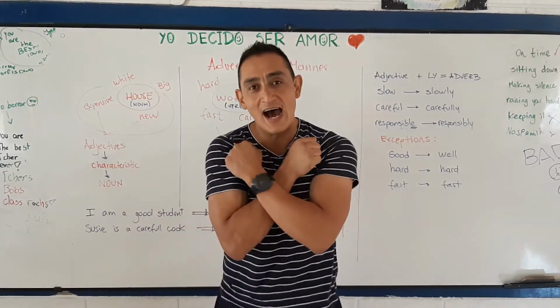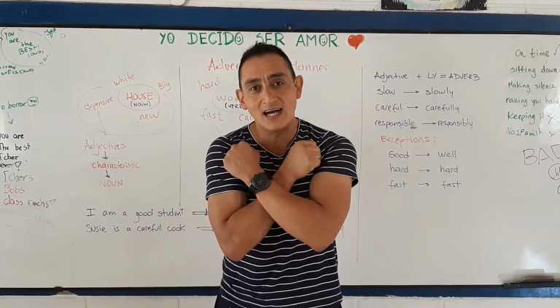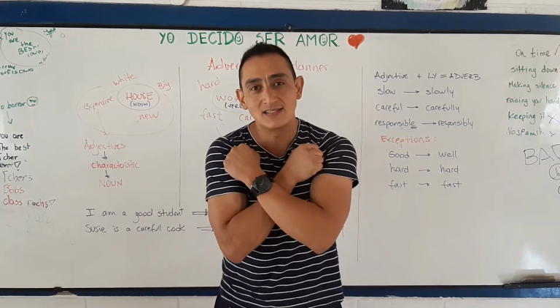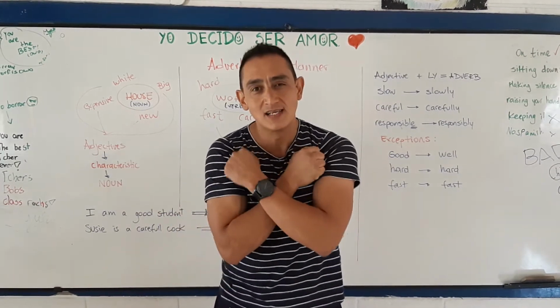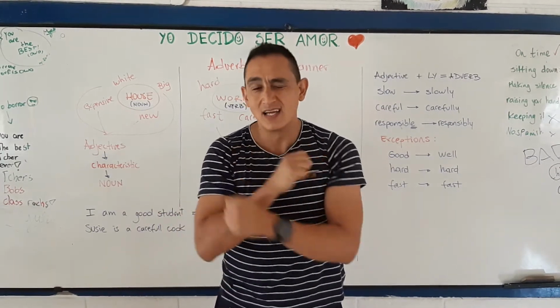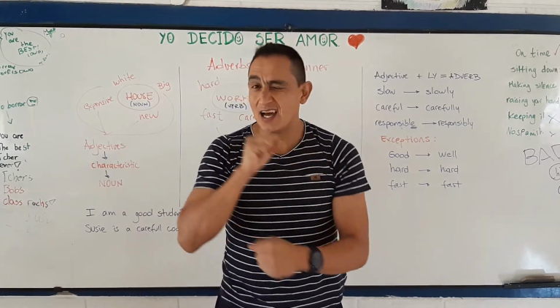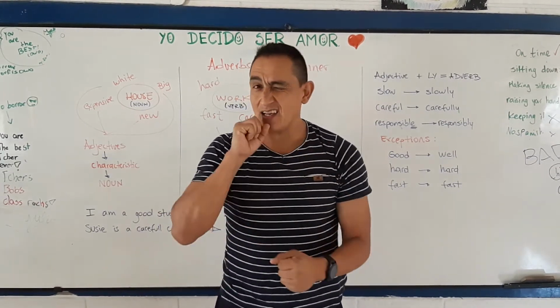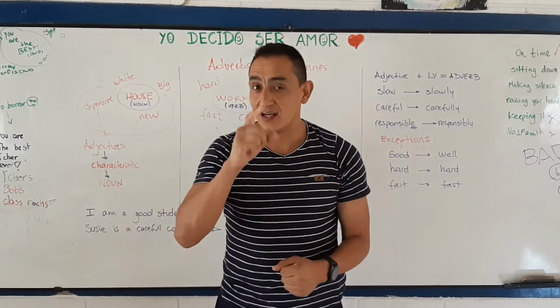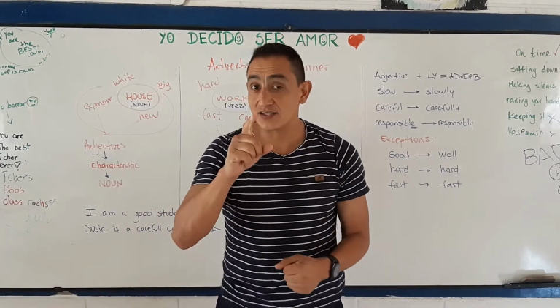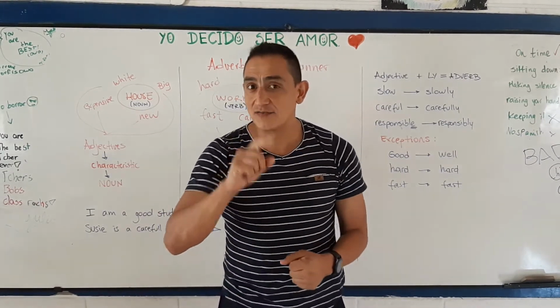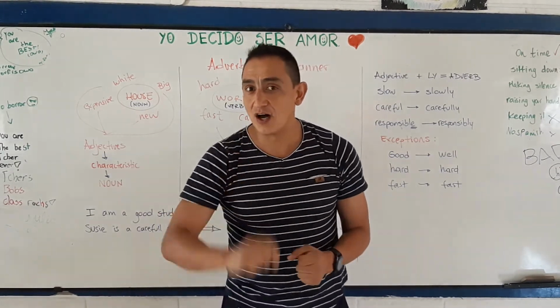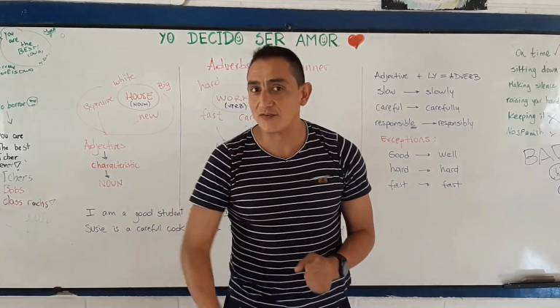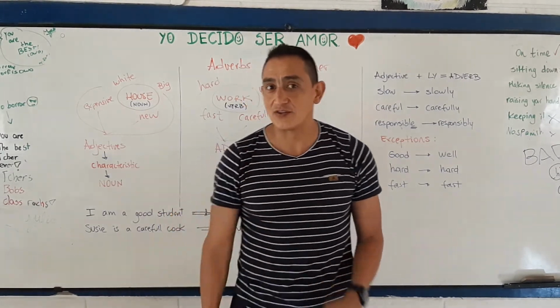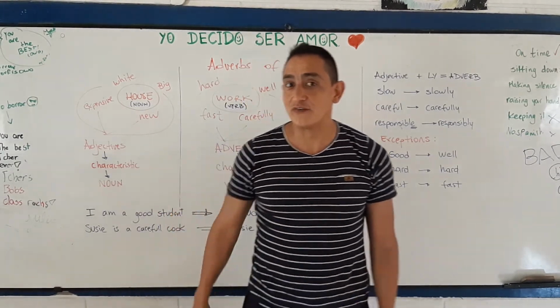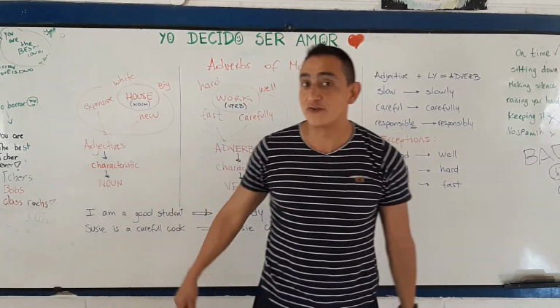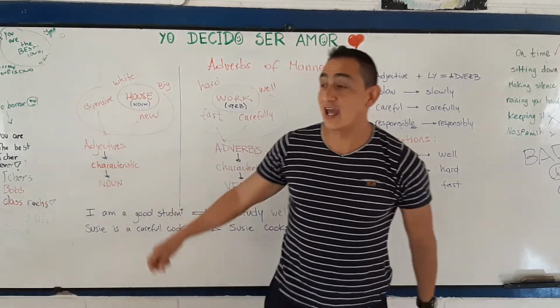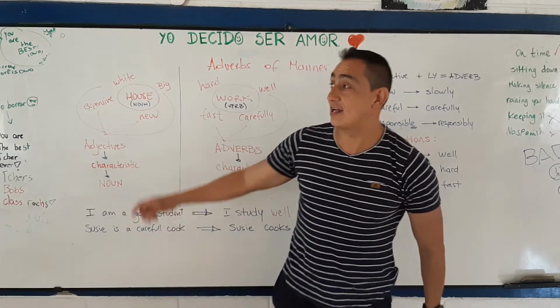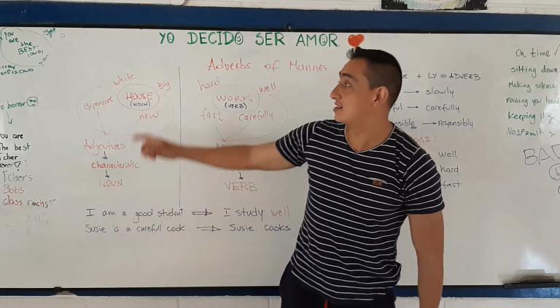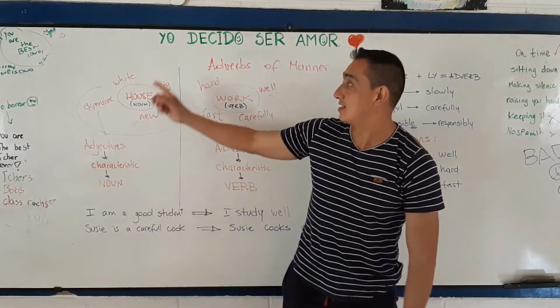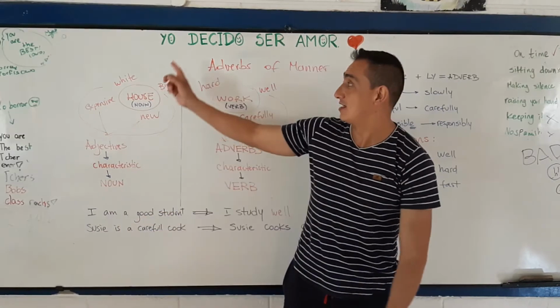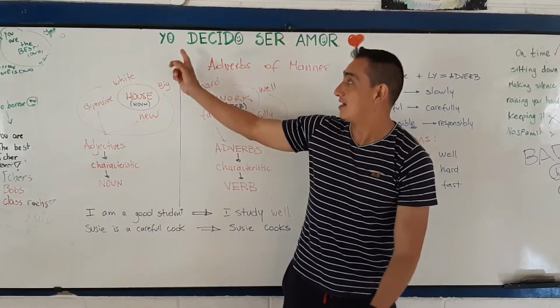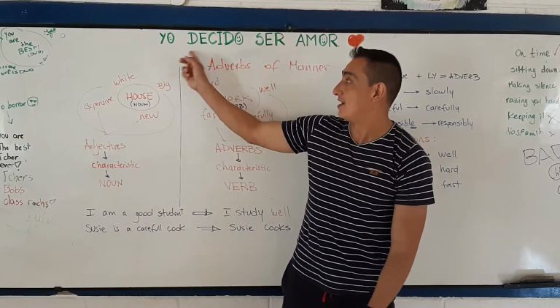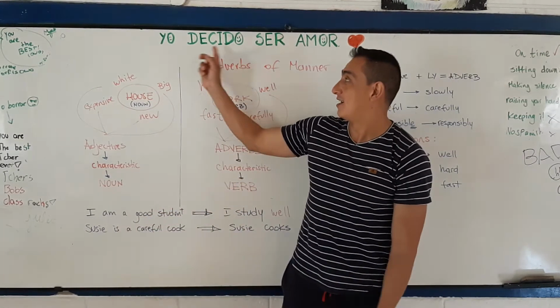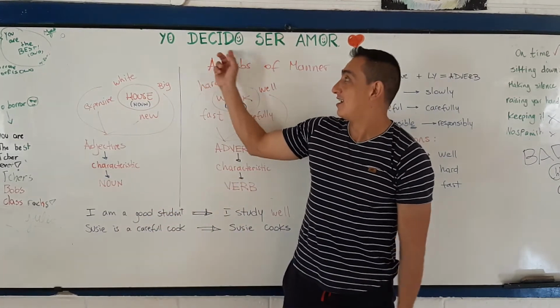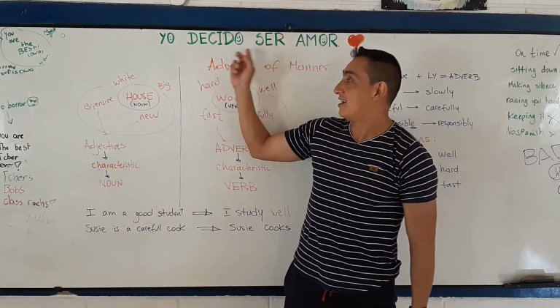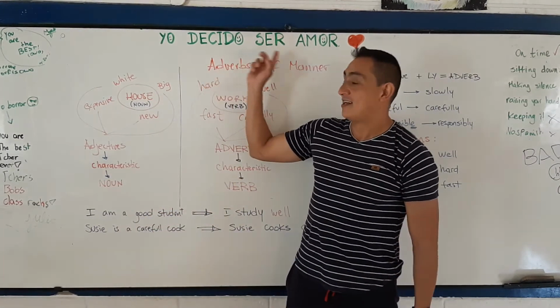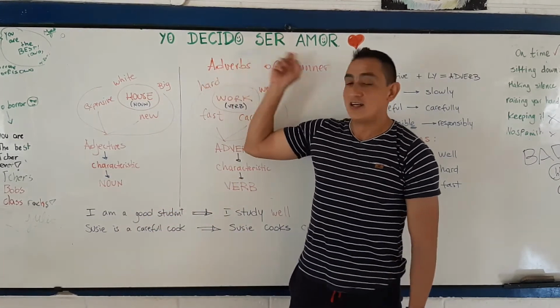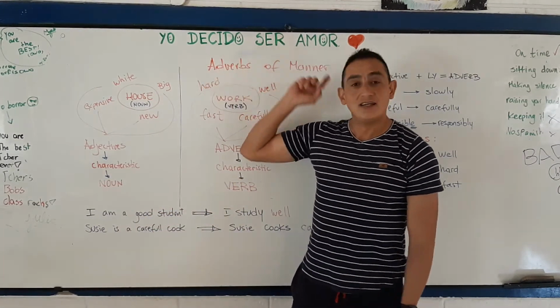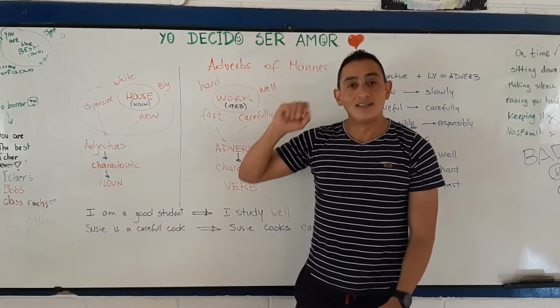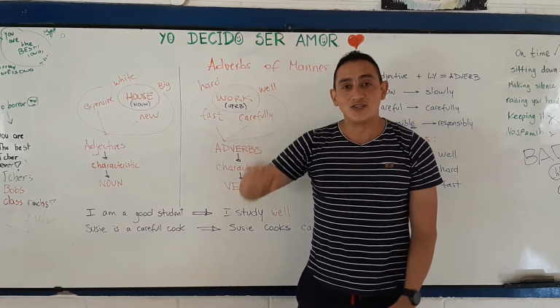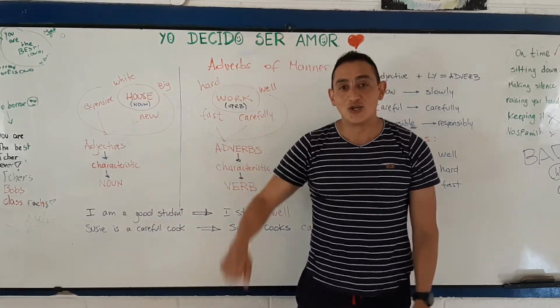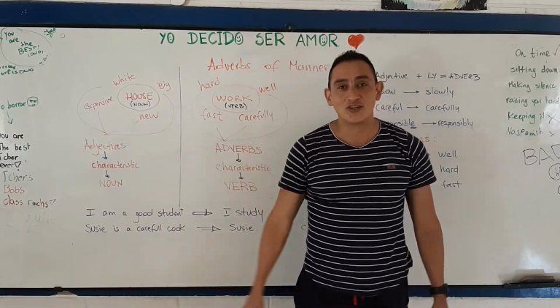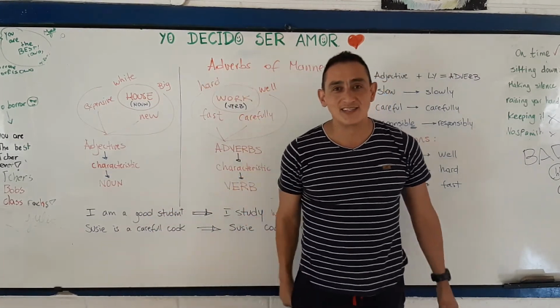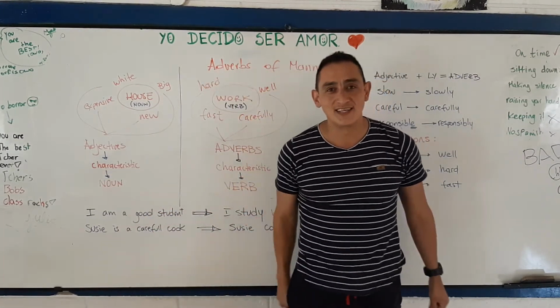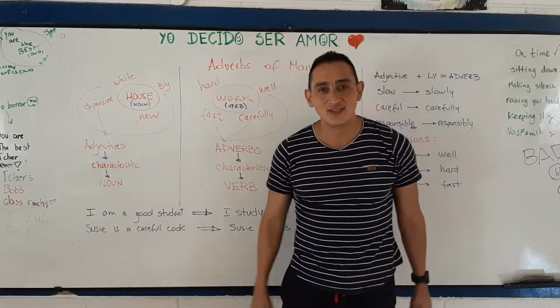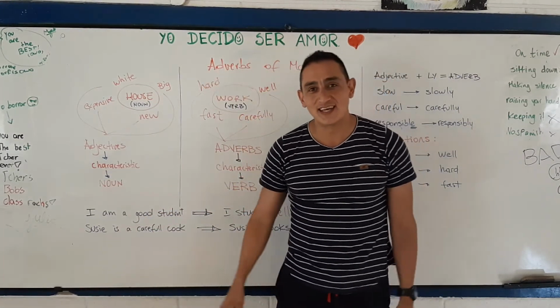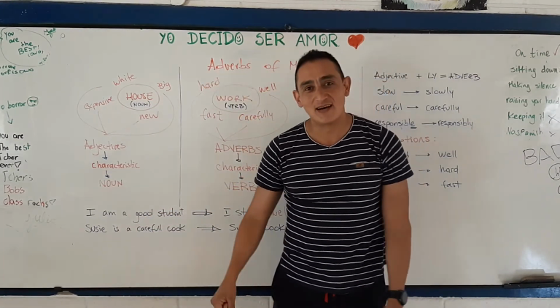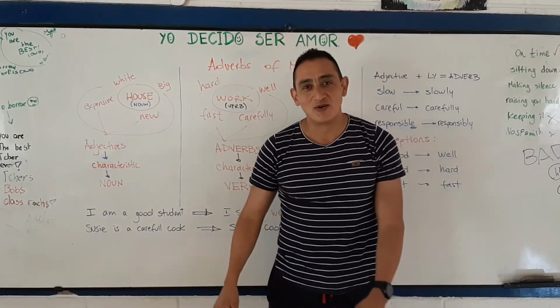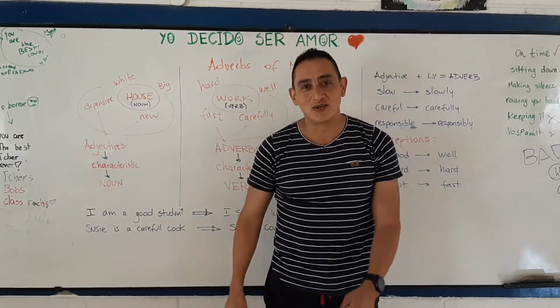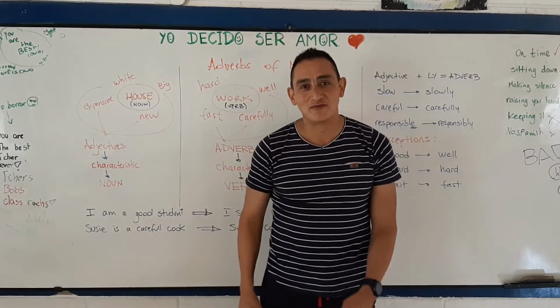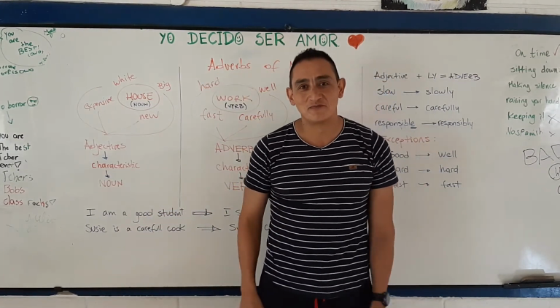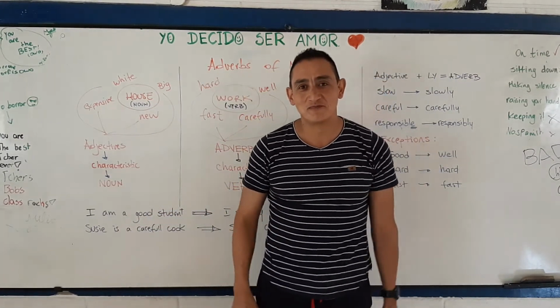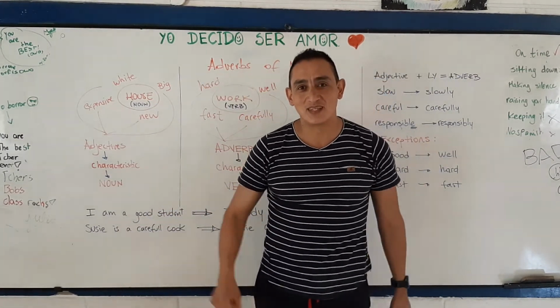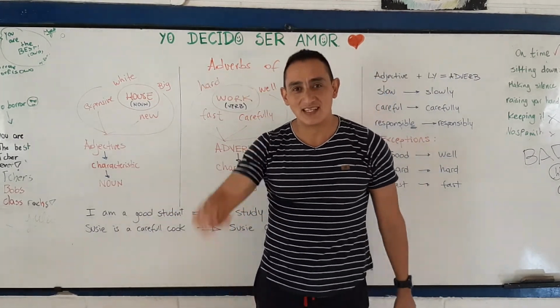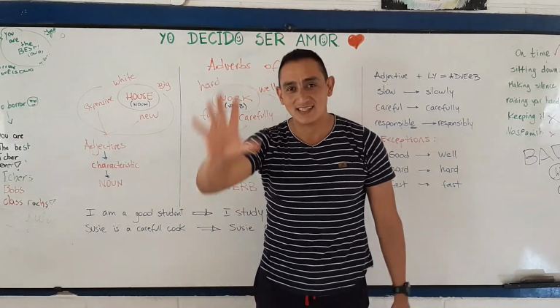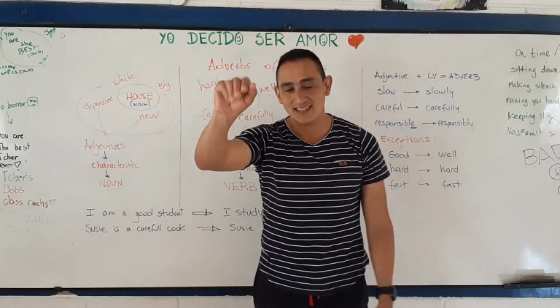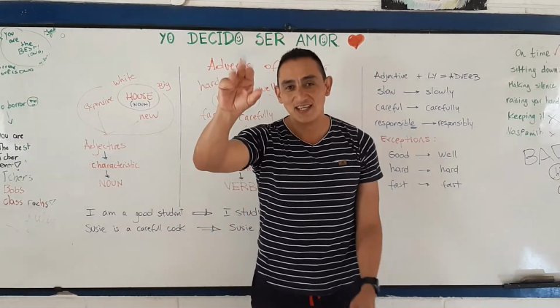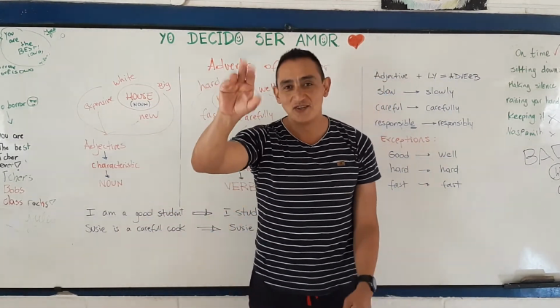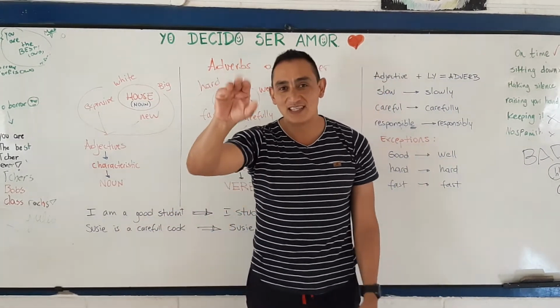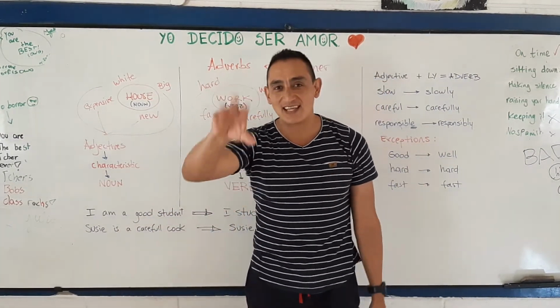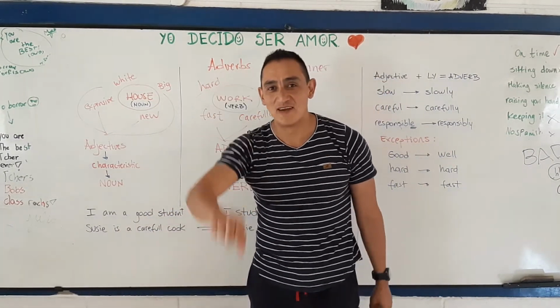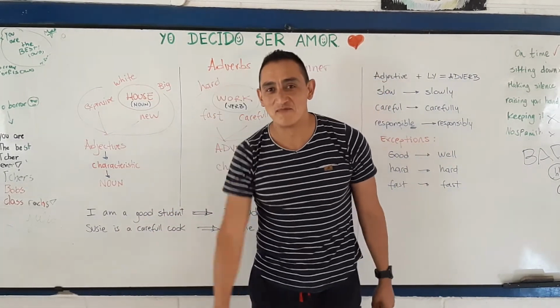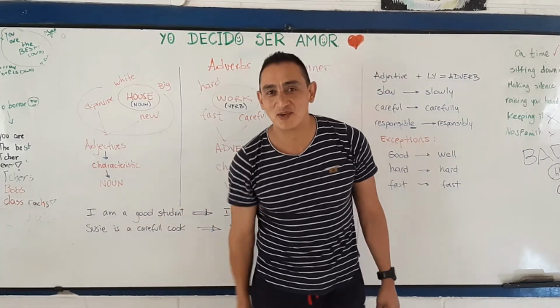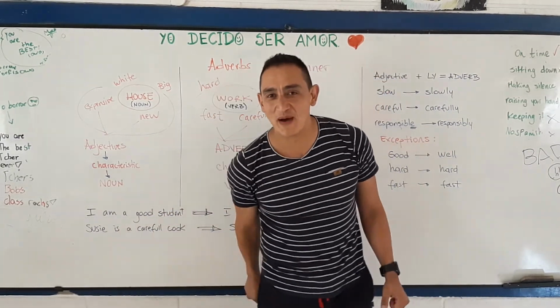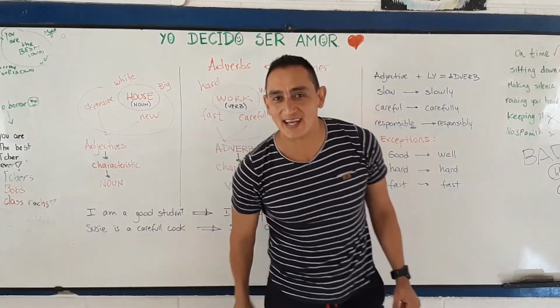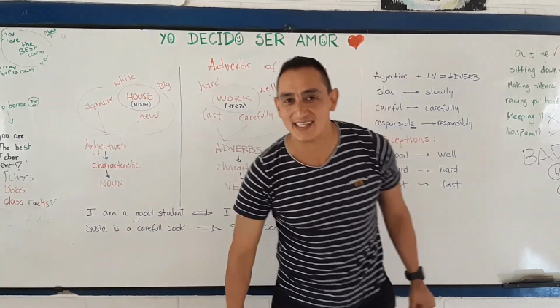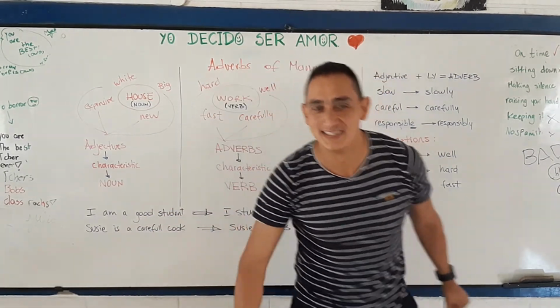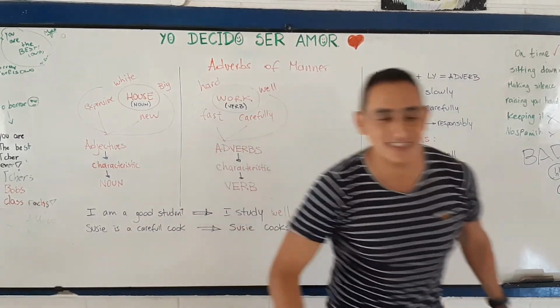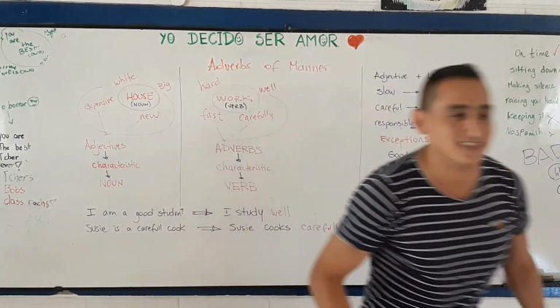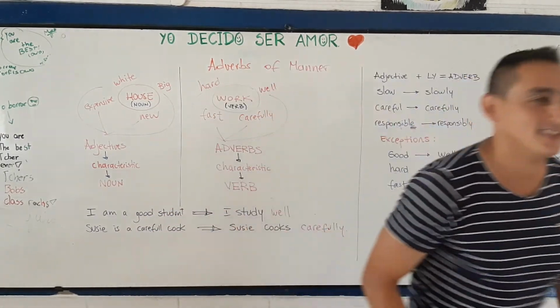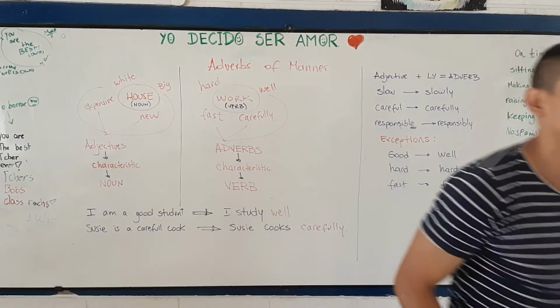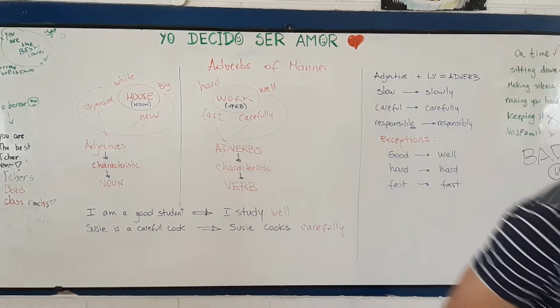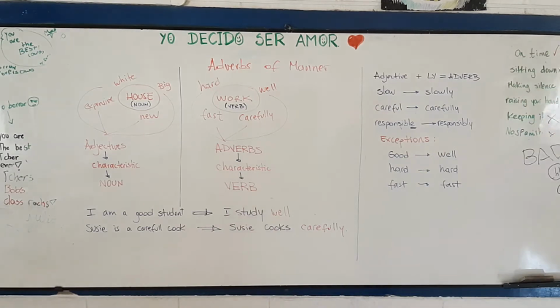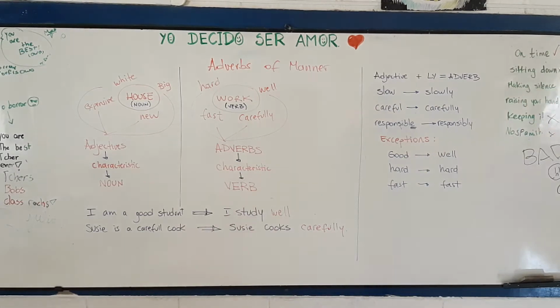Hugs and lots of love. And don't forget — Yo deci do ser amora. See you next time. Goodbye!